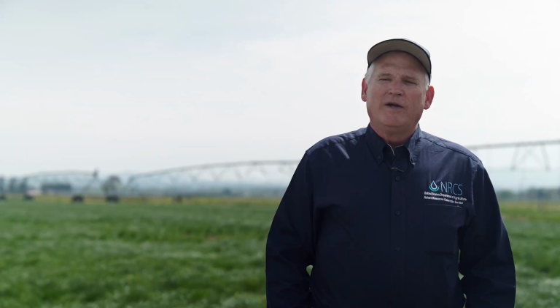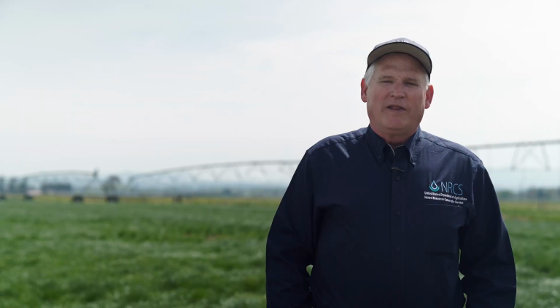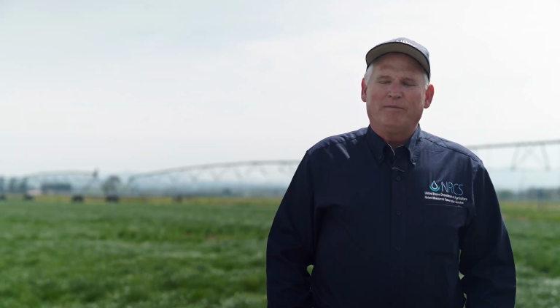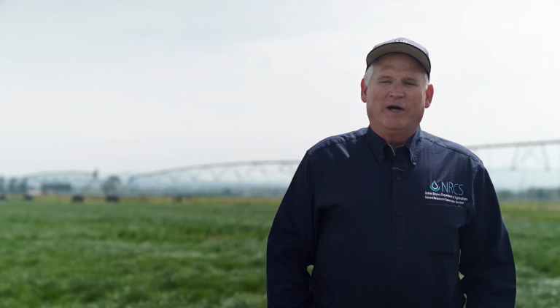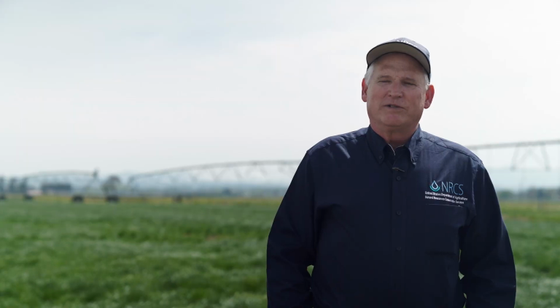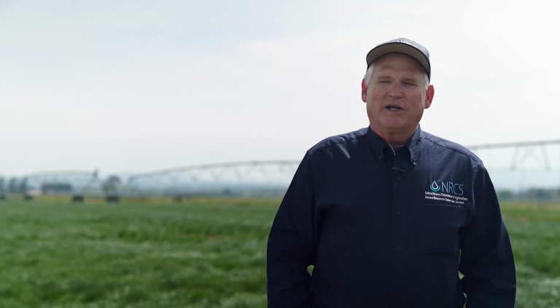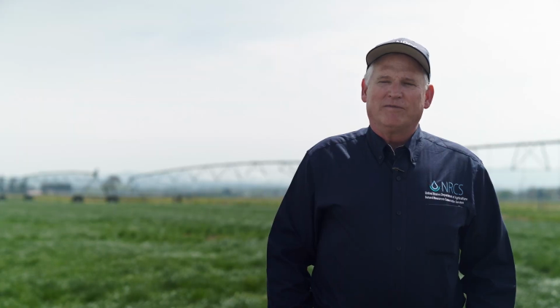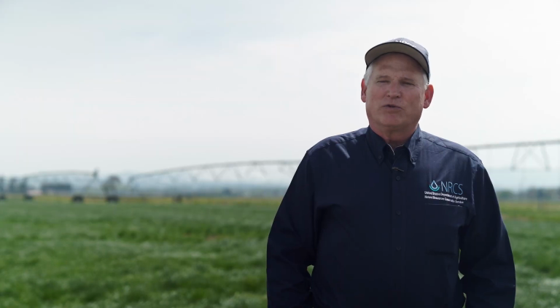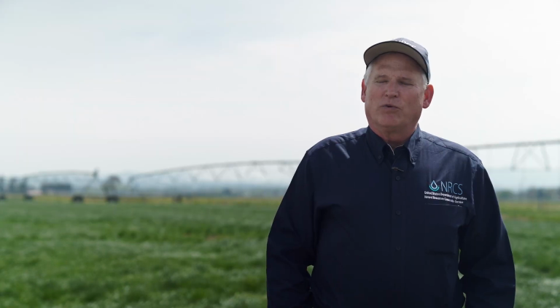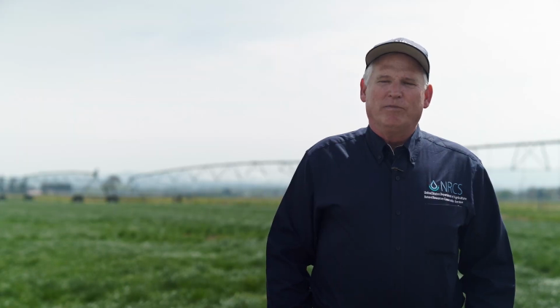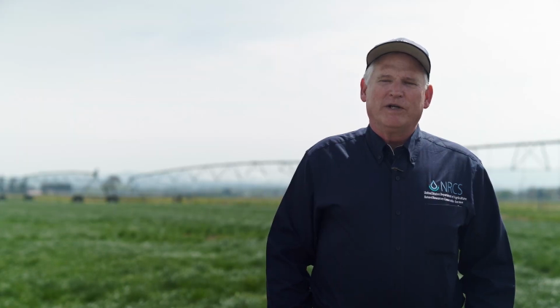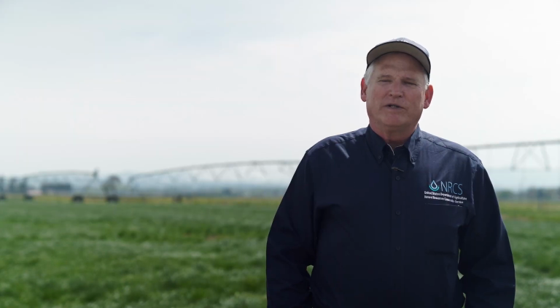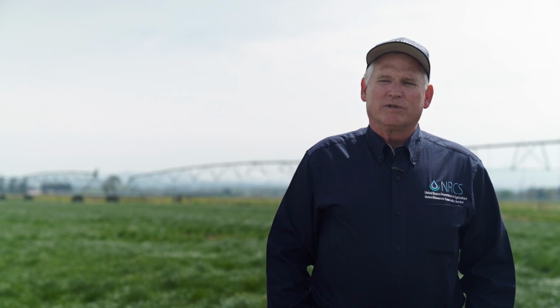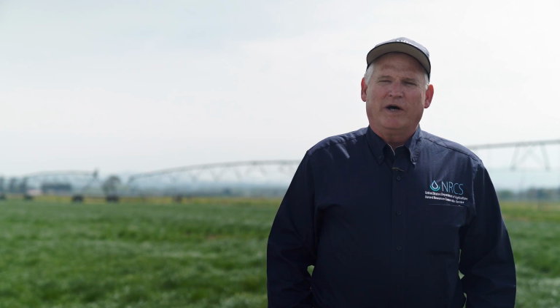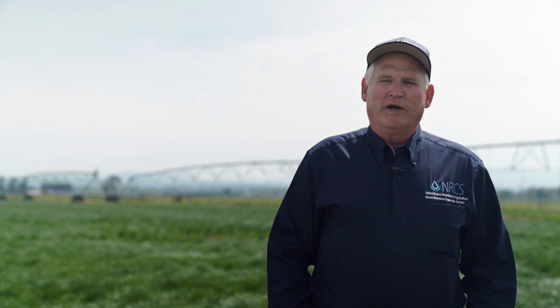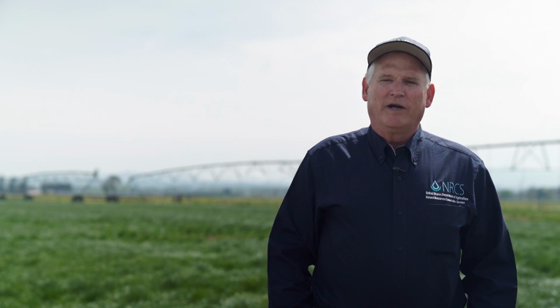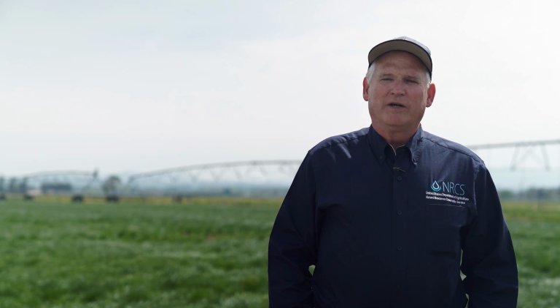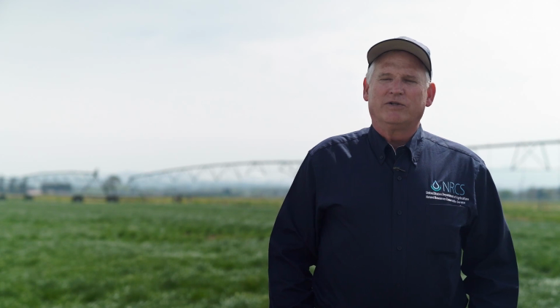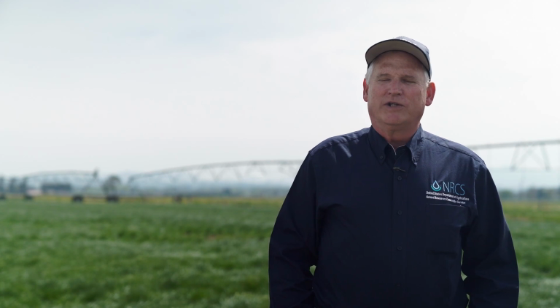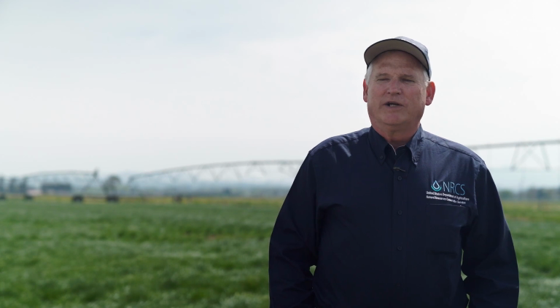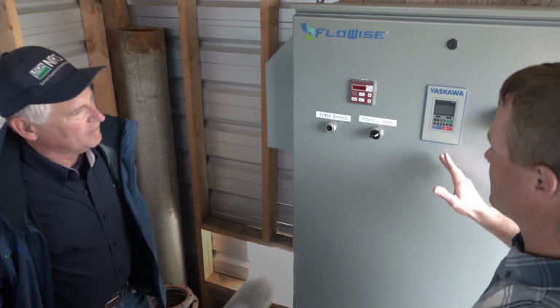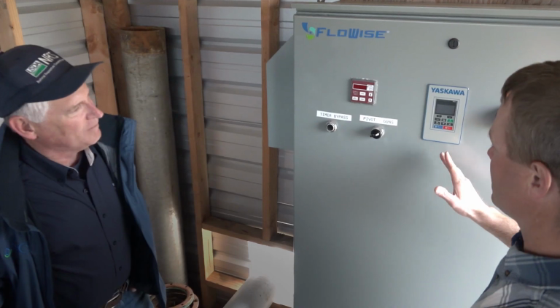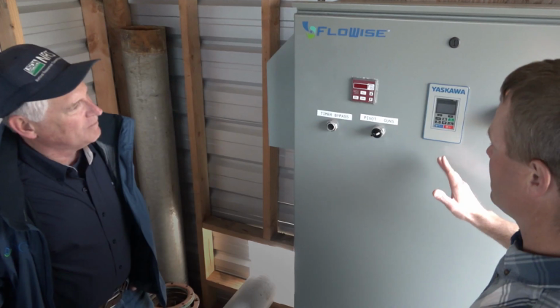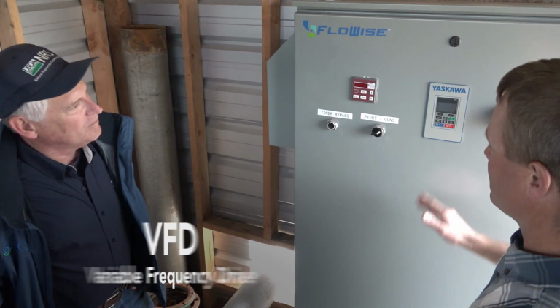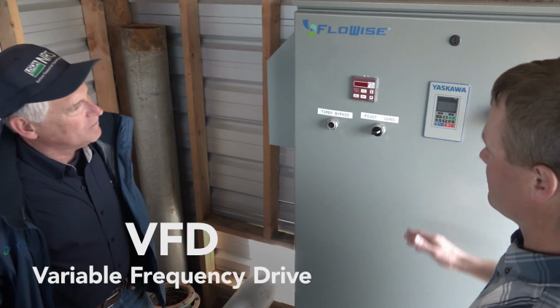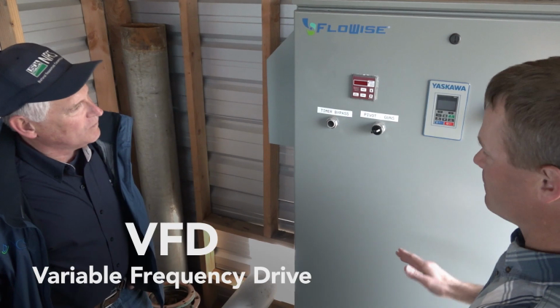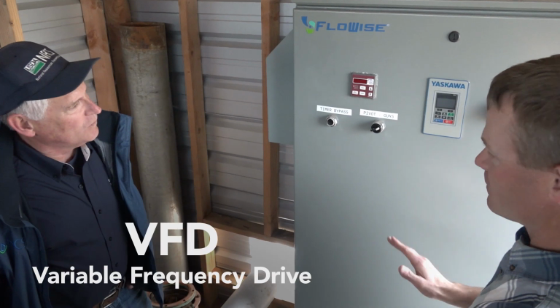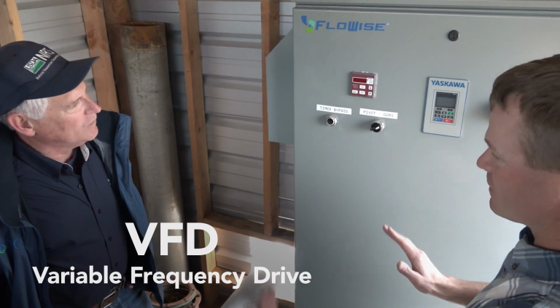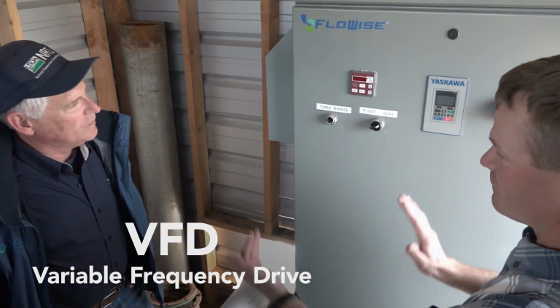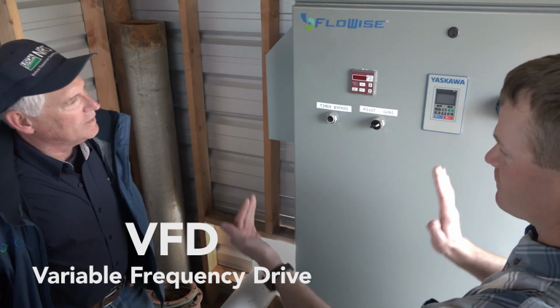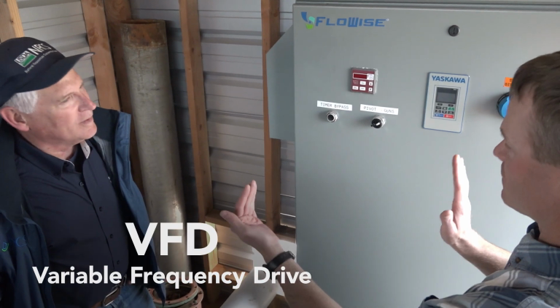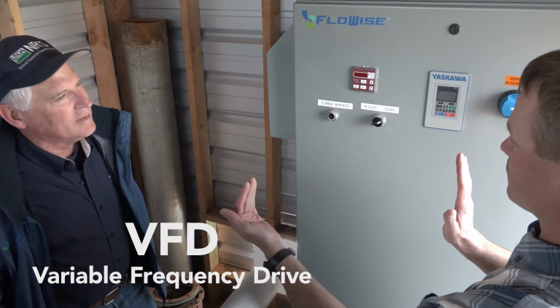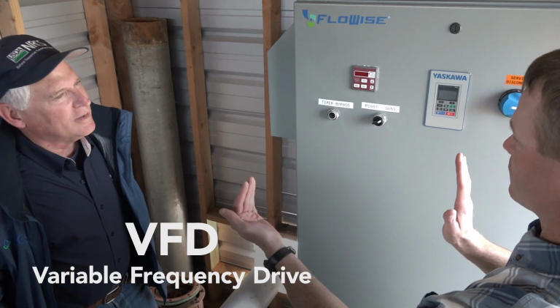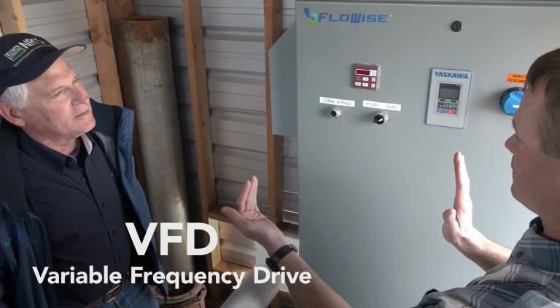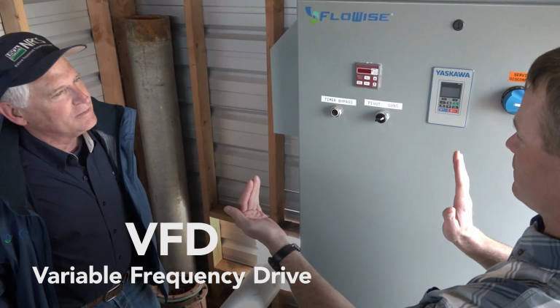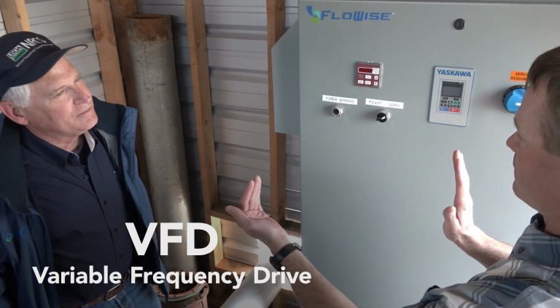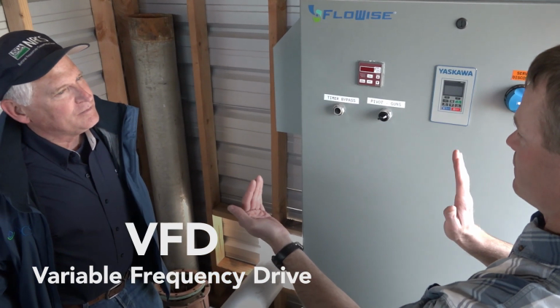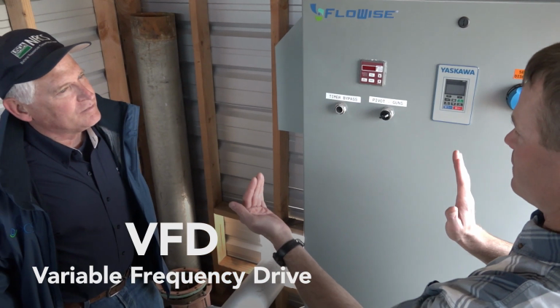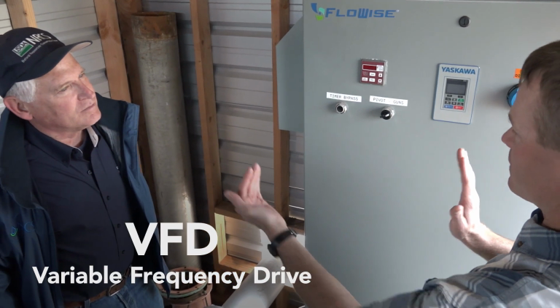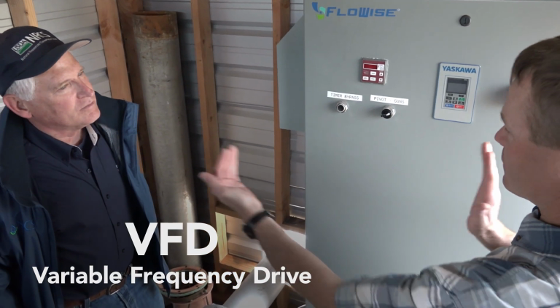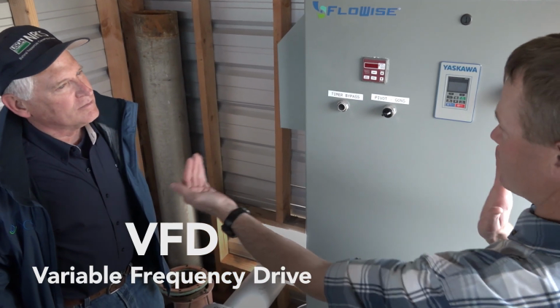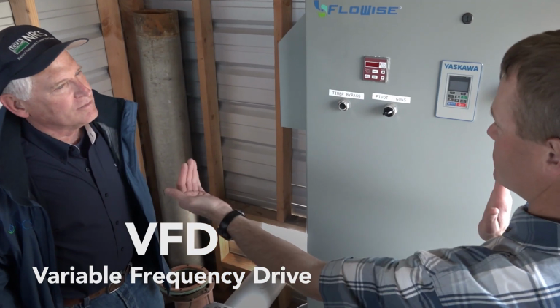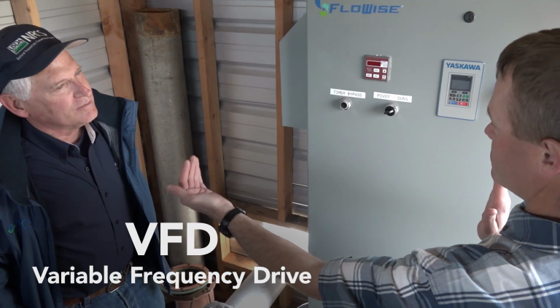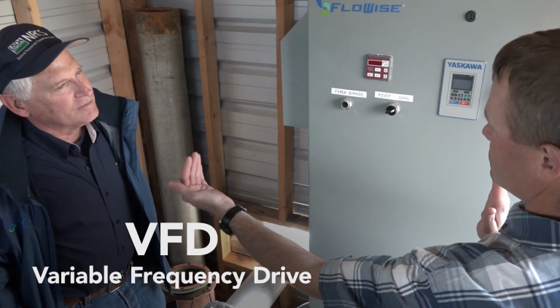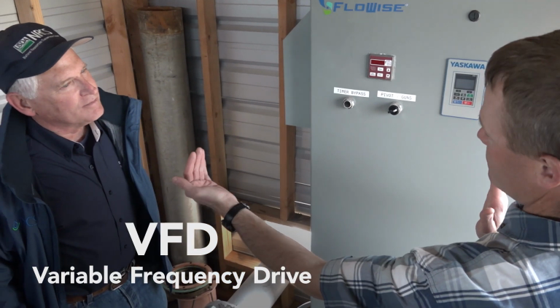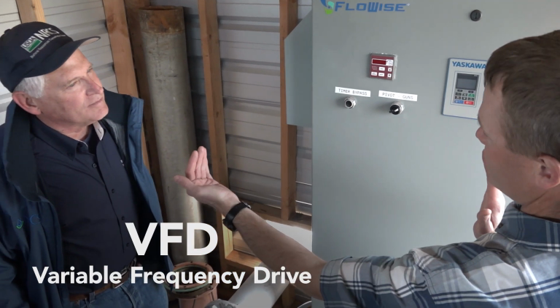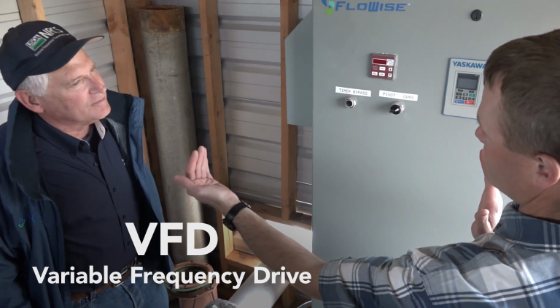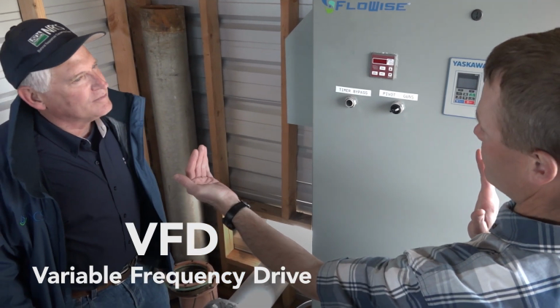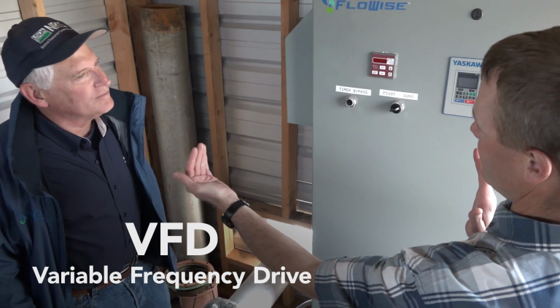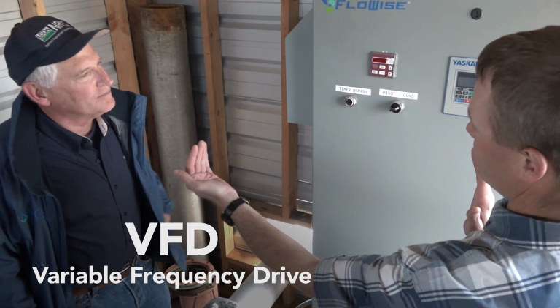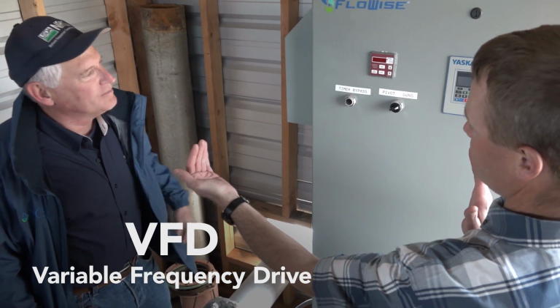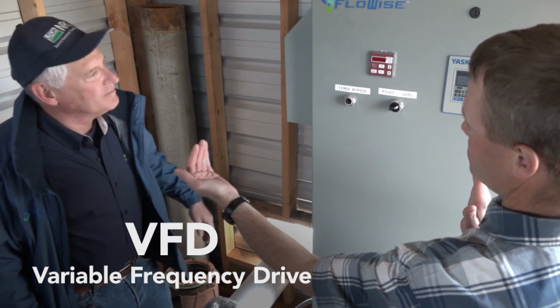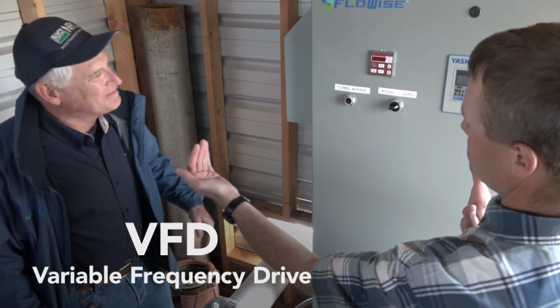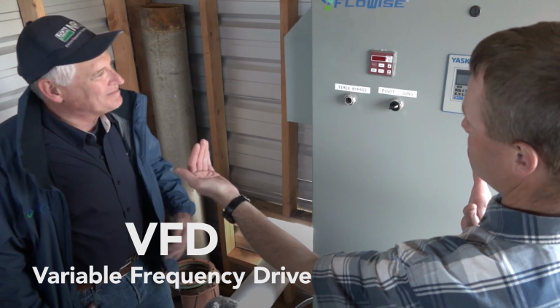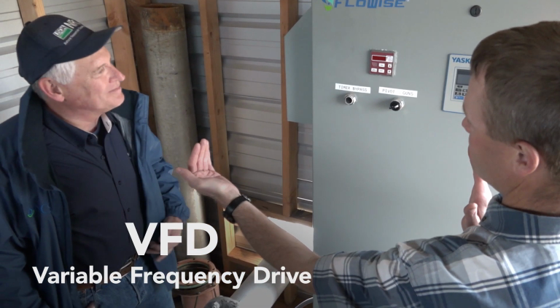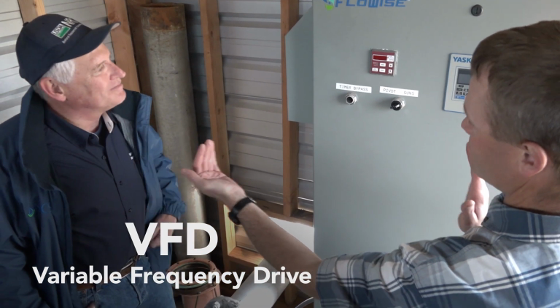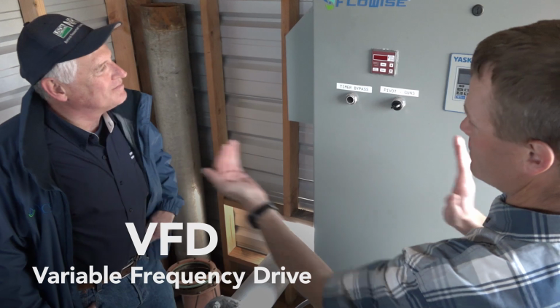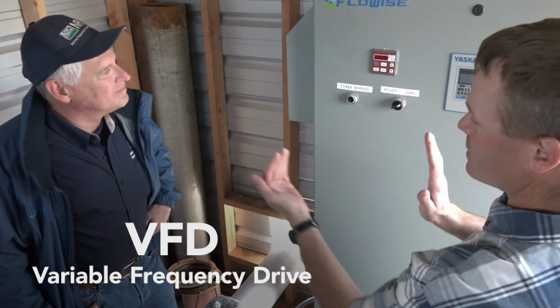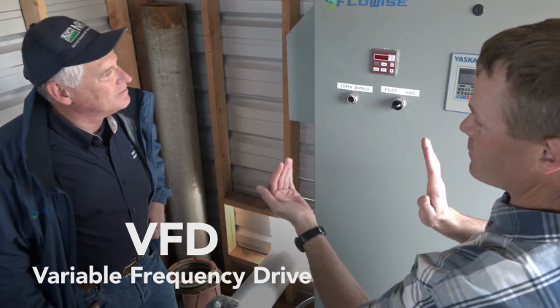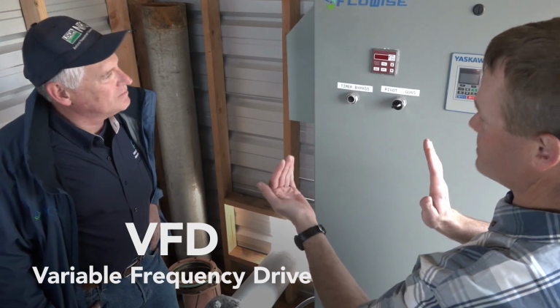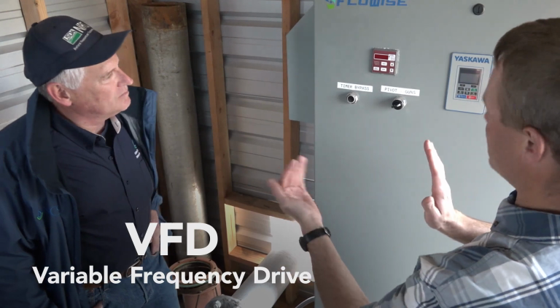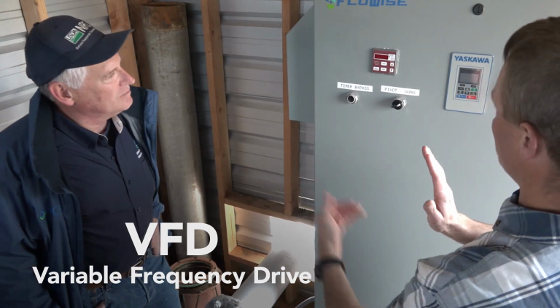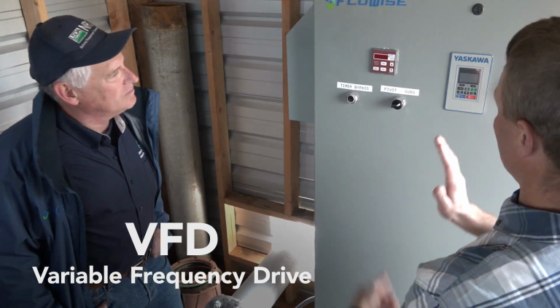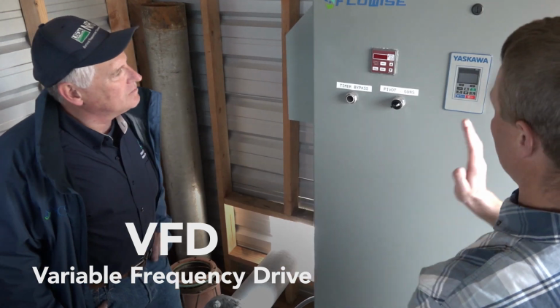That might save a tremendous amount of energy, and we can also evaluate whether a VFD would make an improvement in your operation.